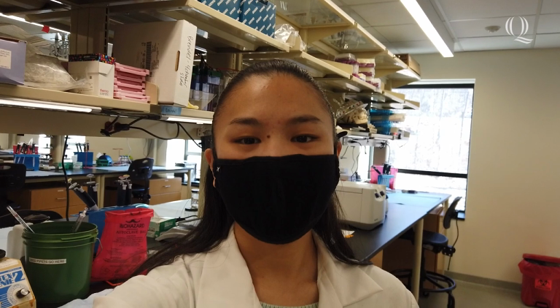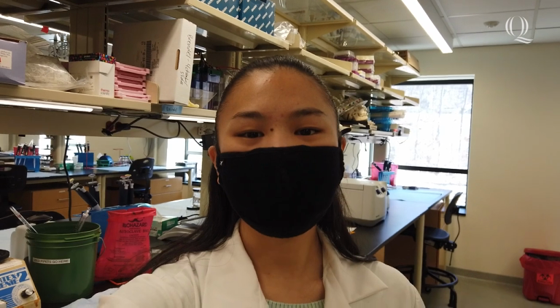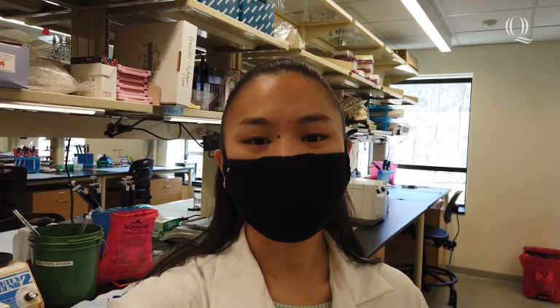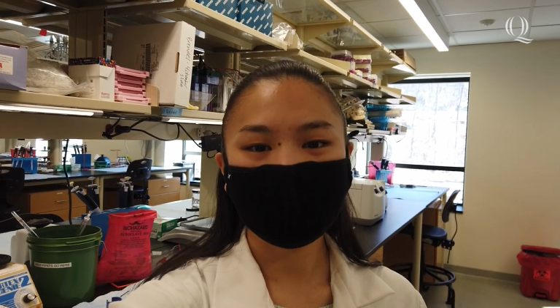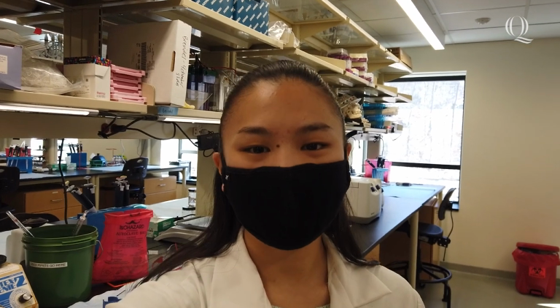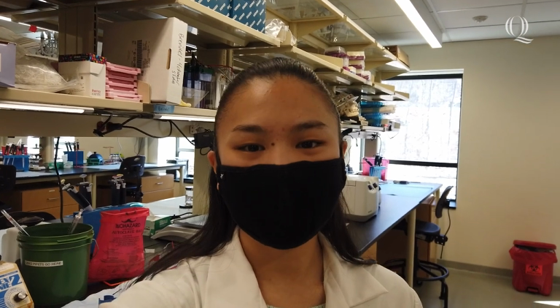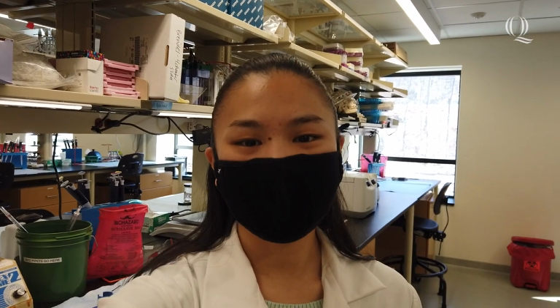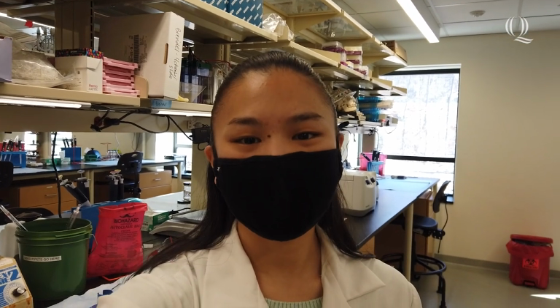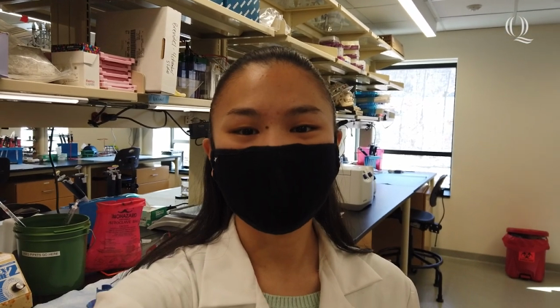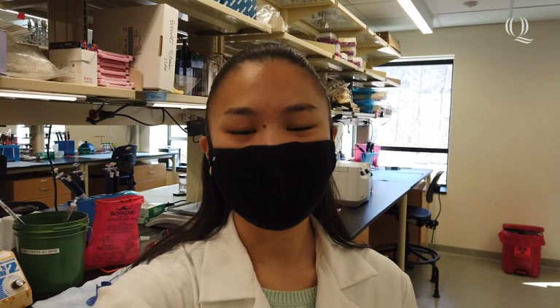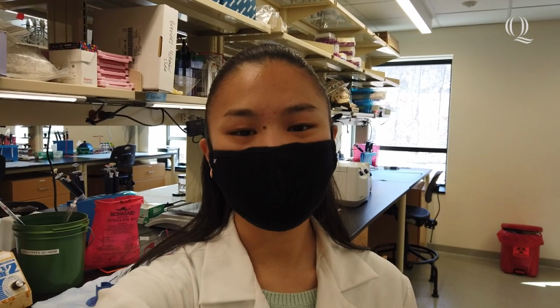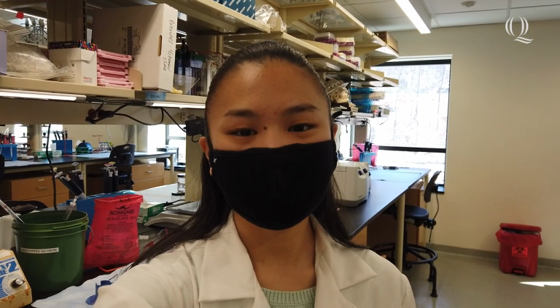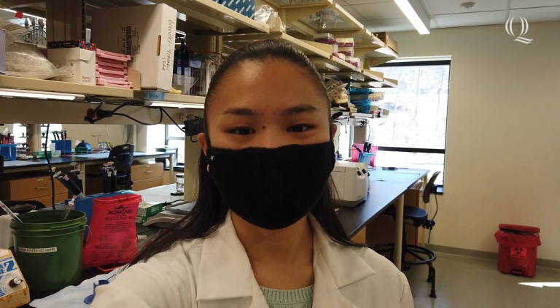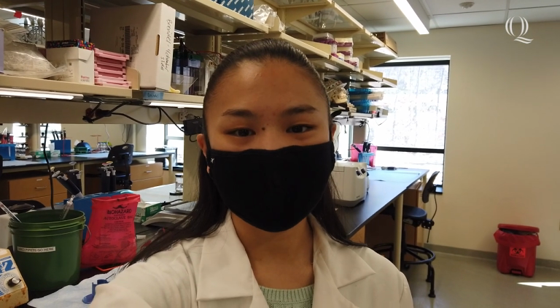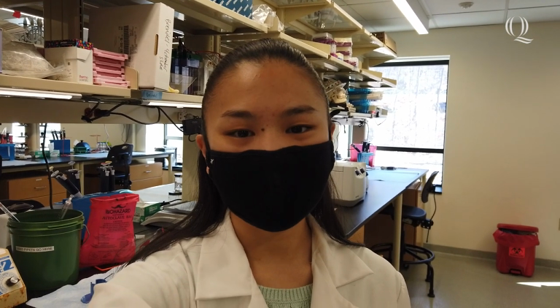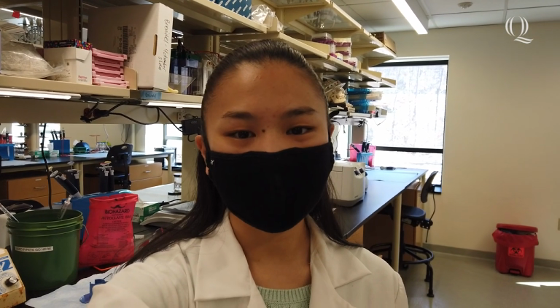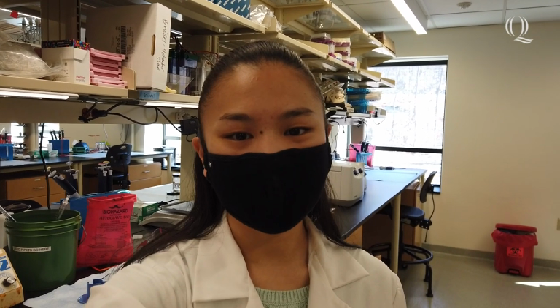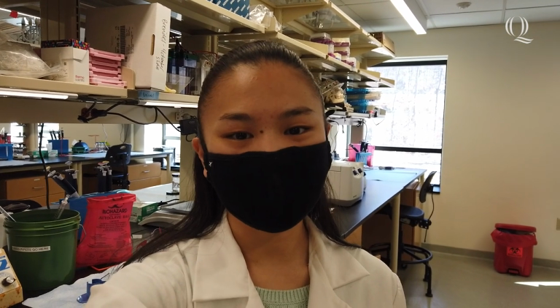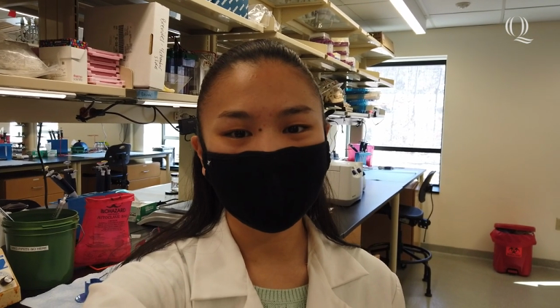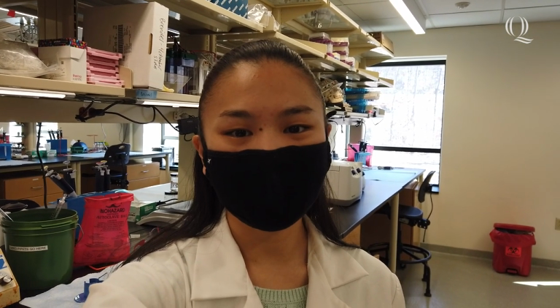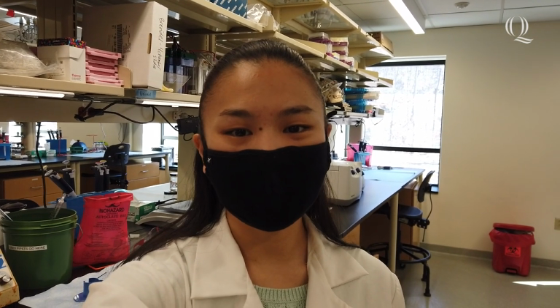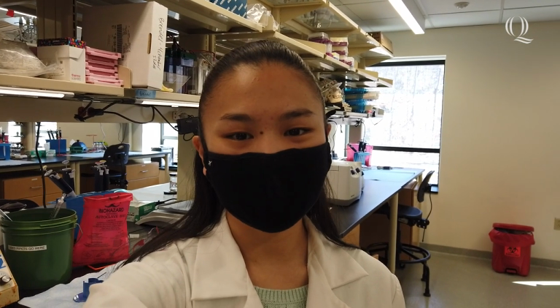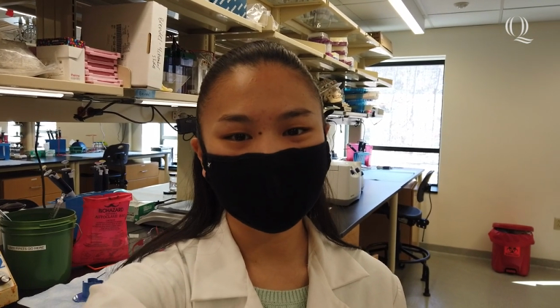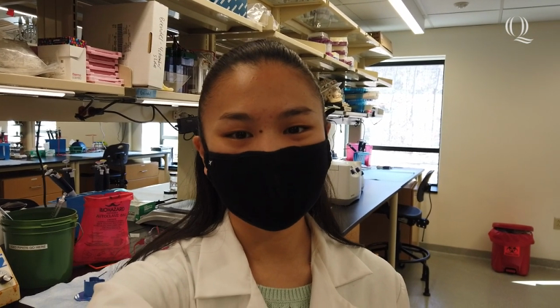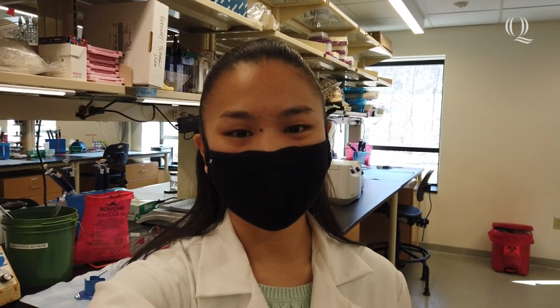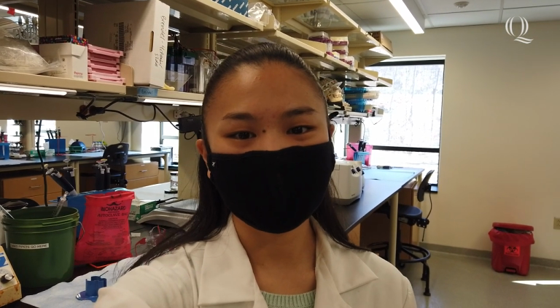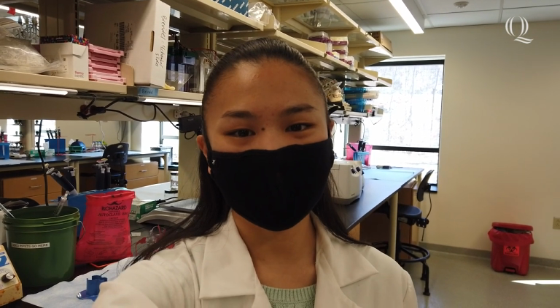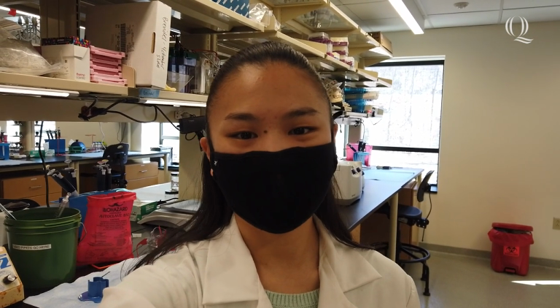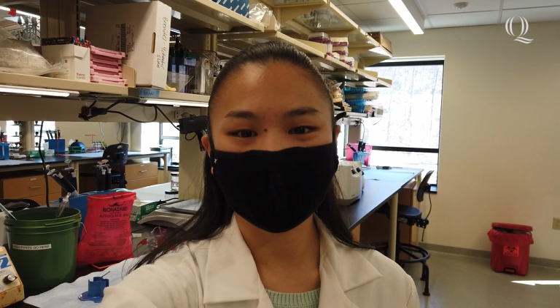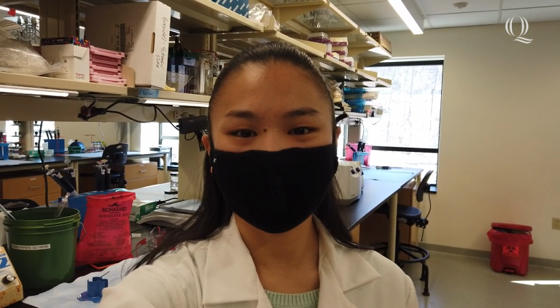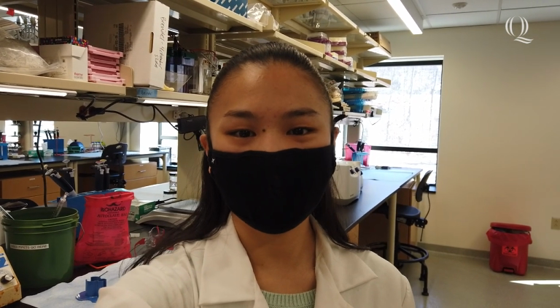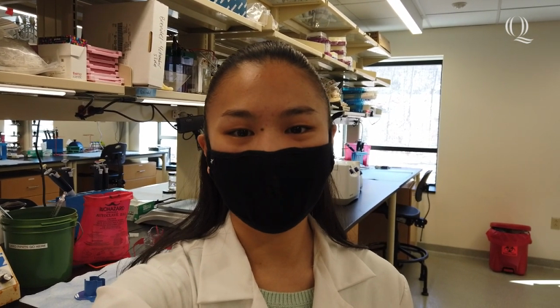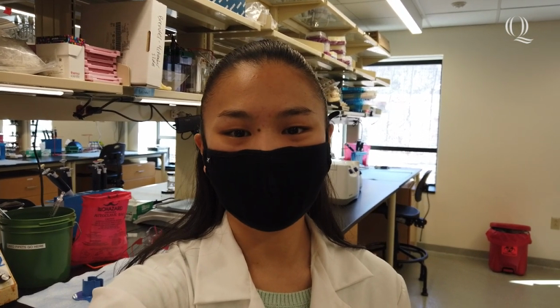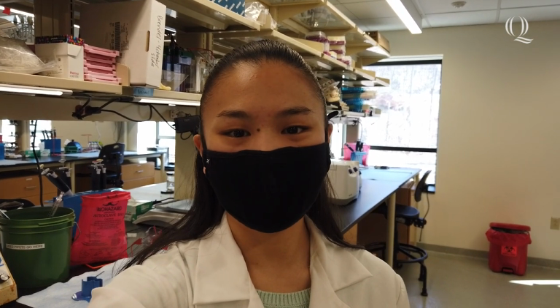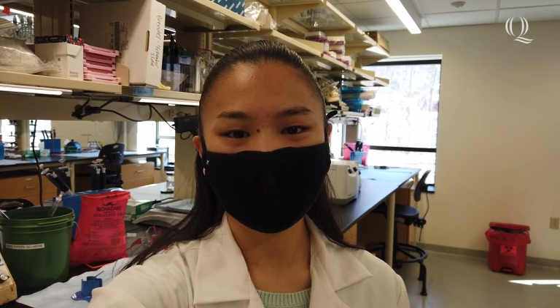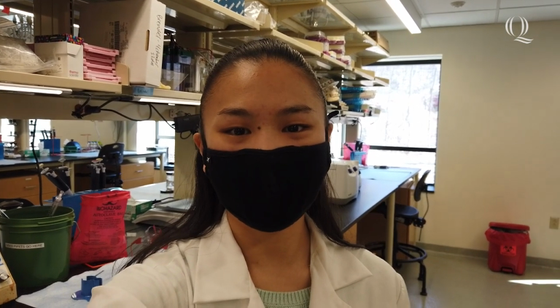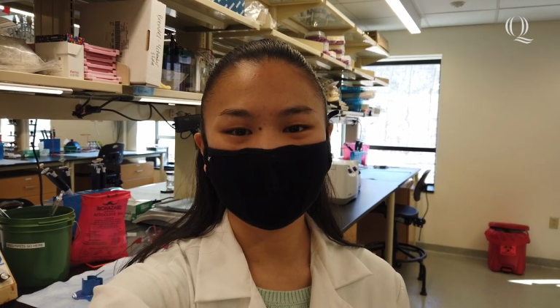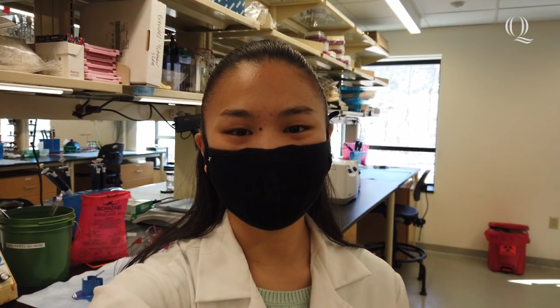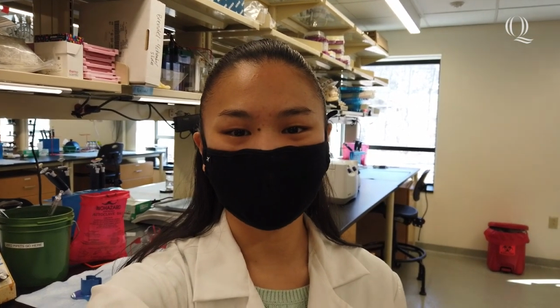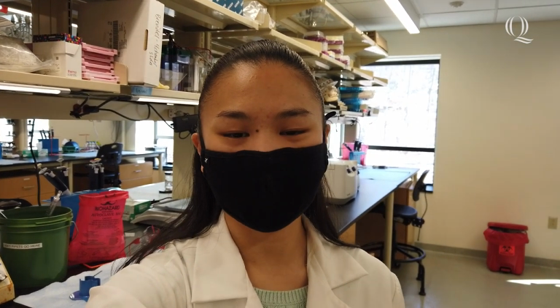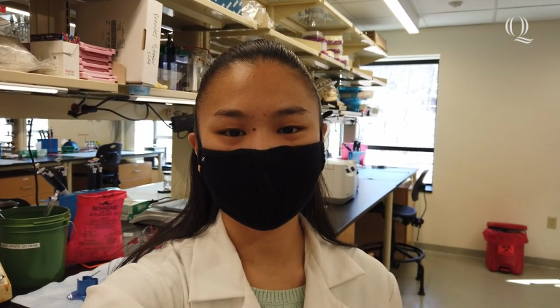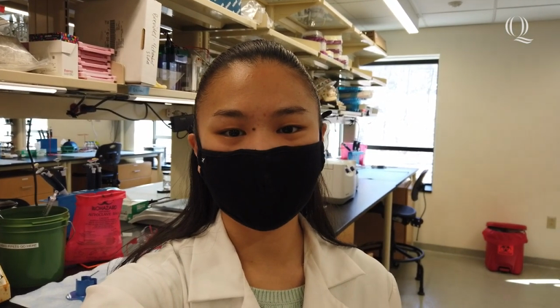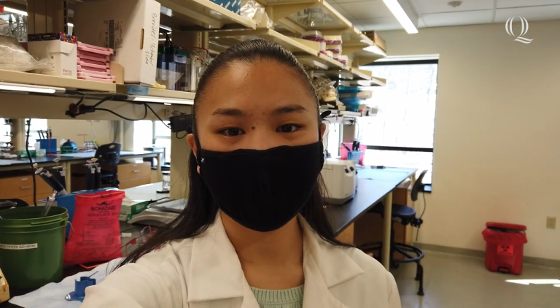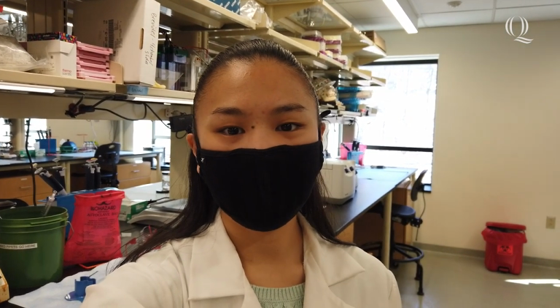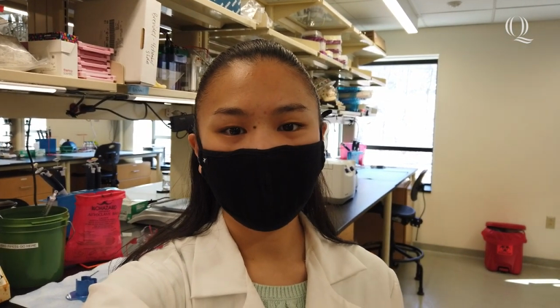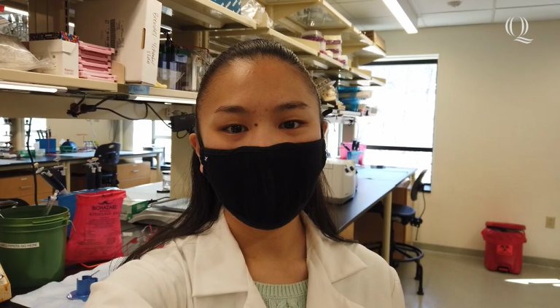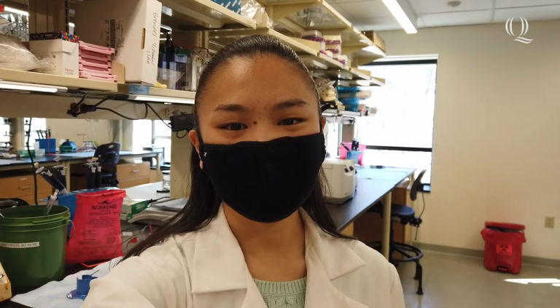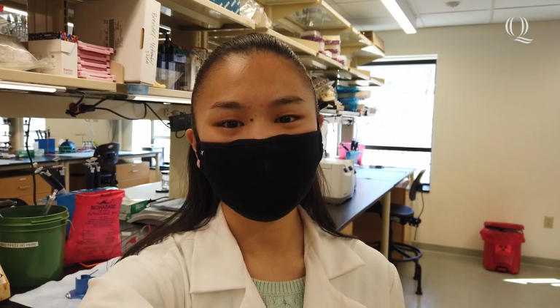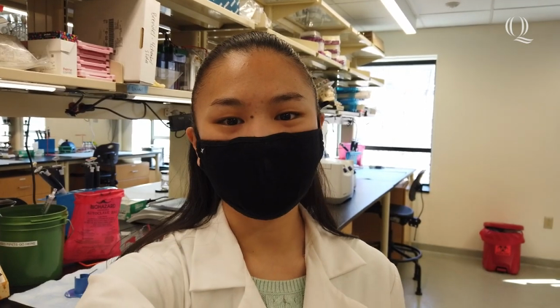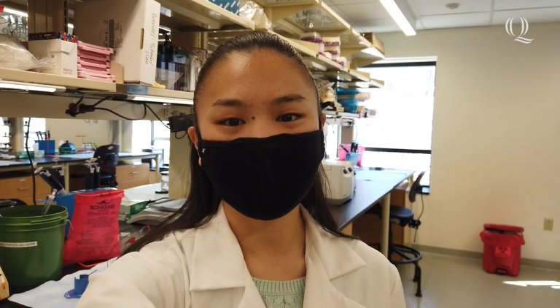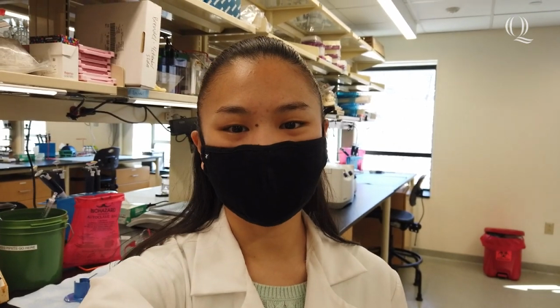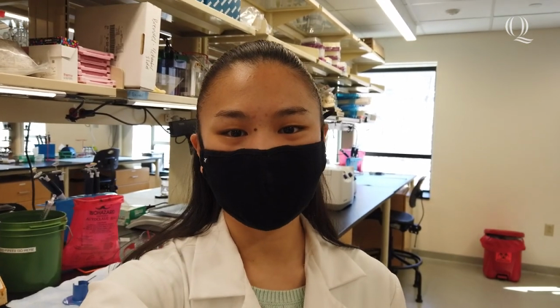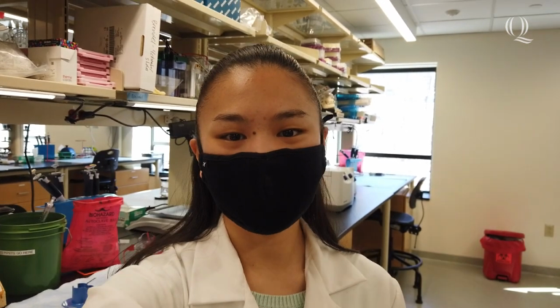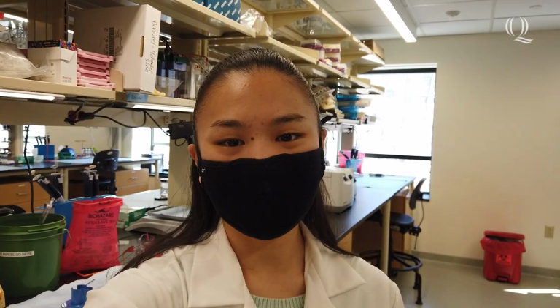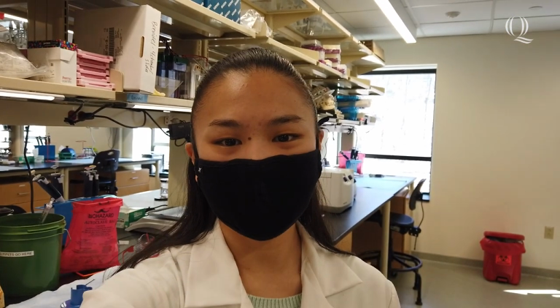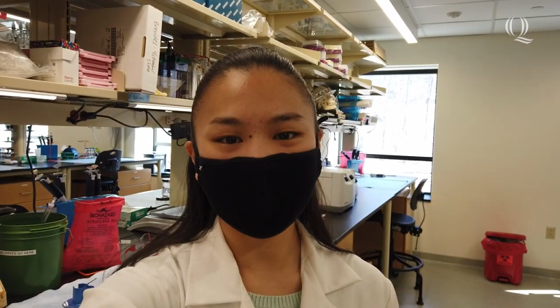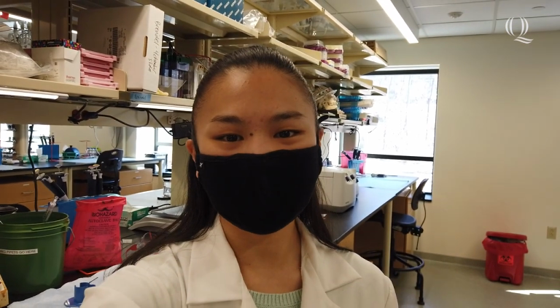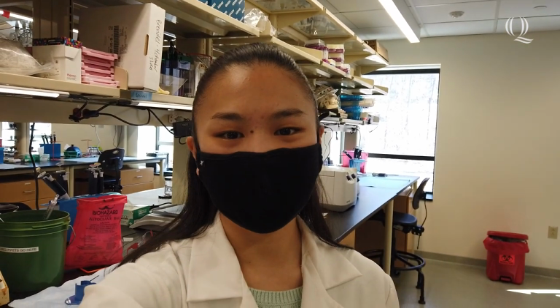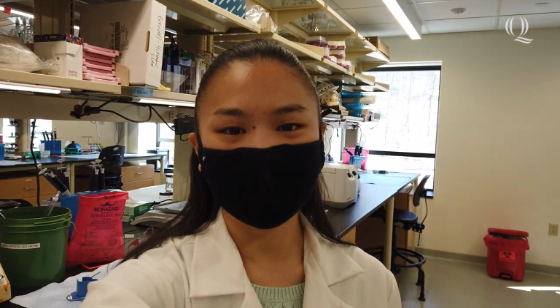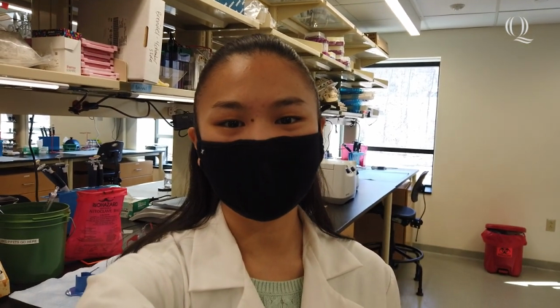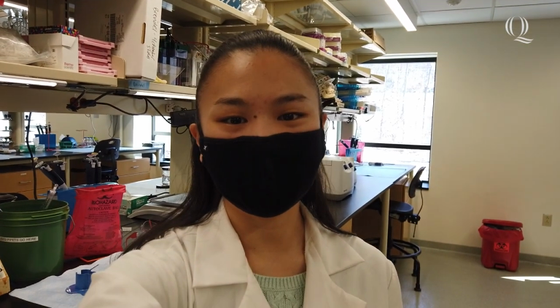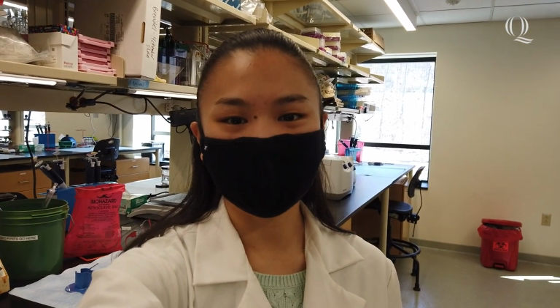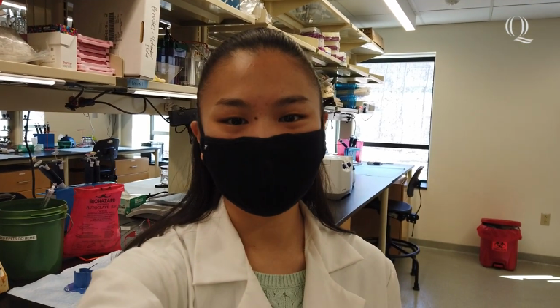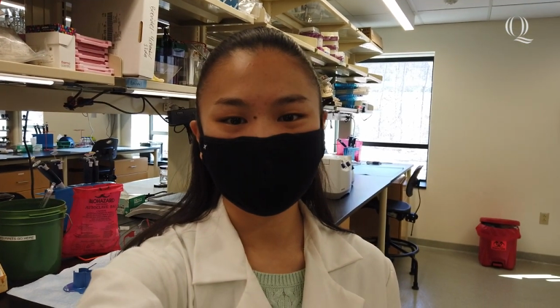Hey, Bobcat Nation. Do you know what life is like as a biomedical science major here at Quinnipiac University? I'll show you in this Quinnipiac day in the life.